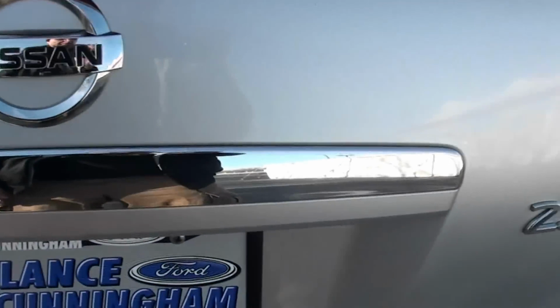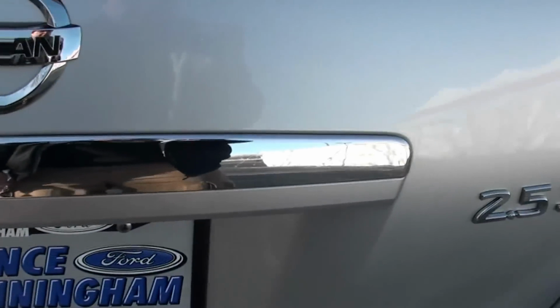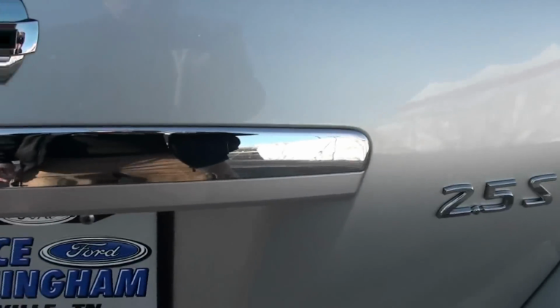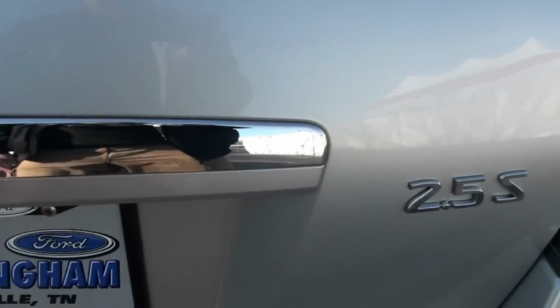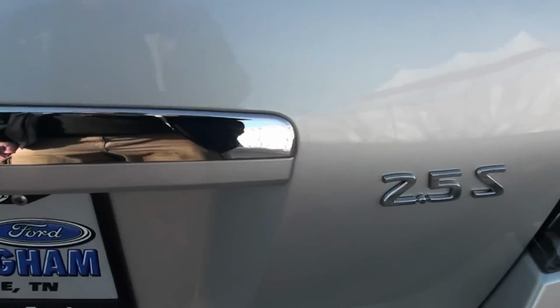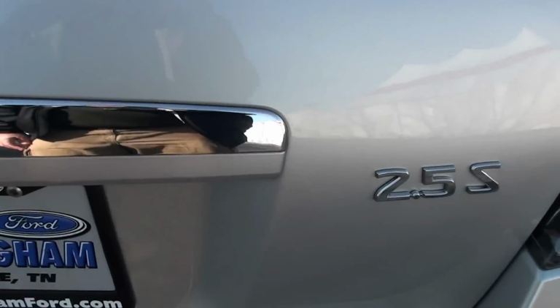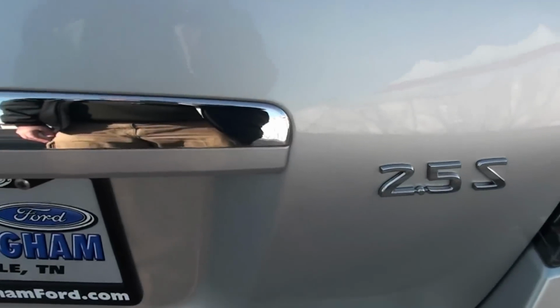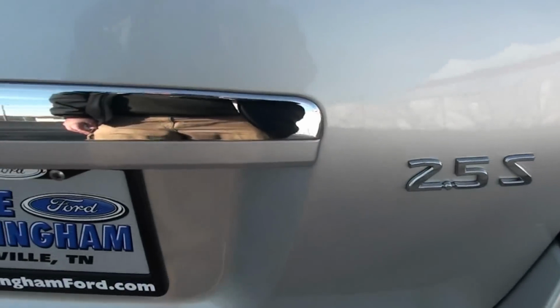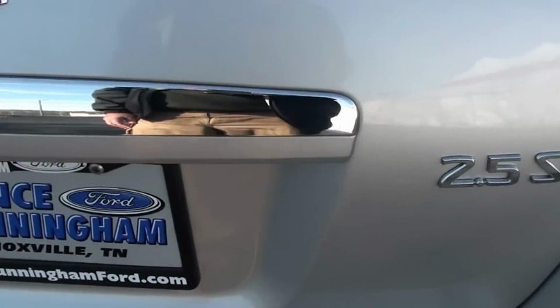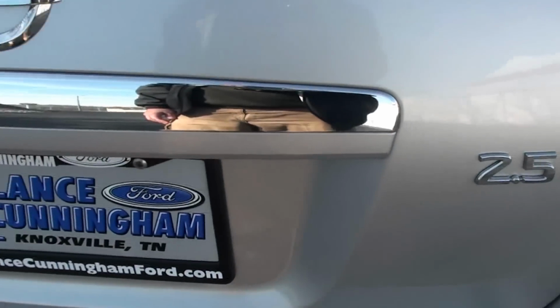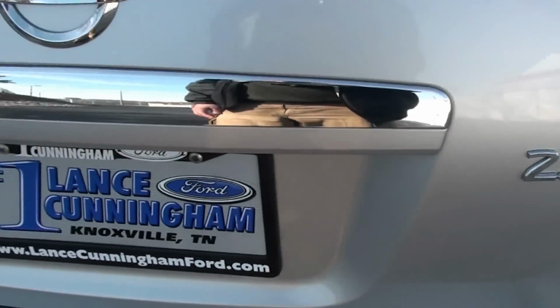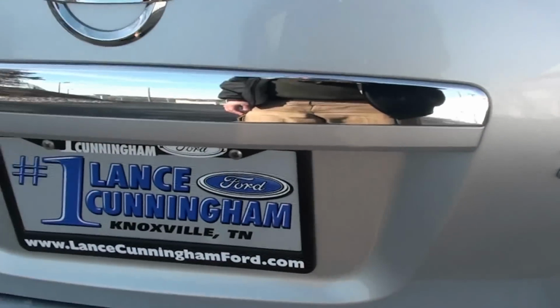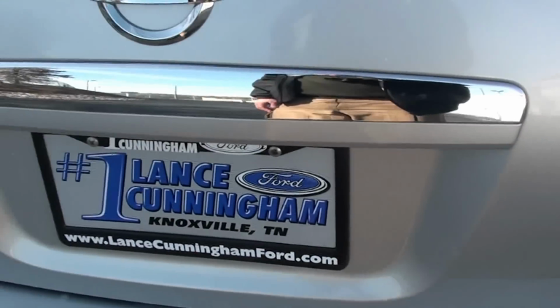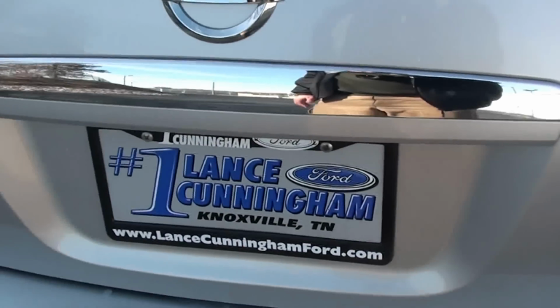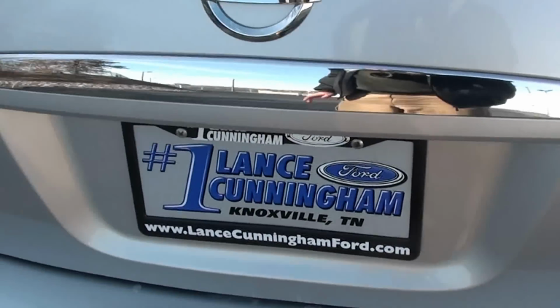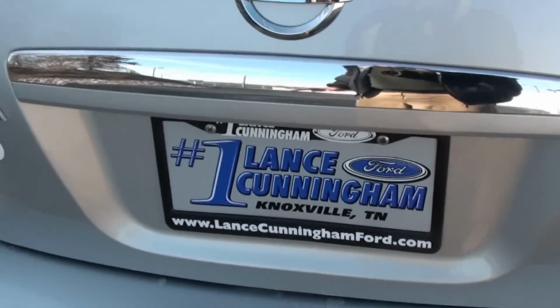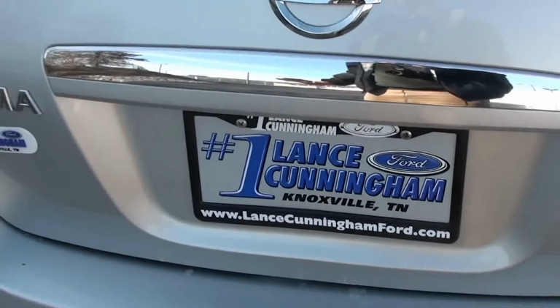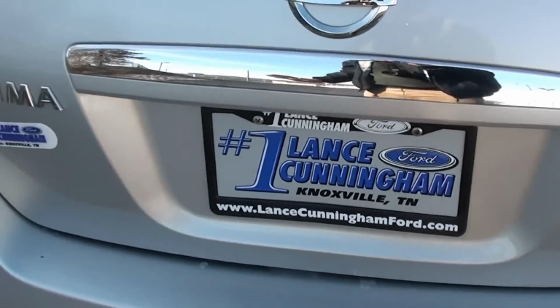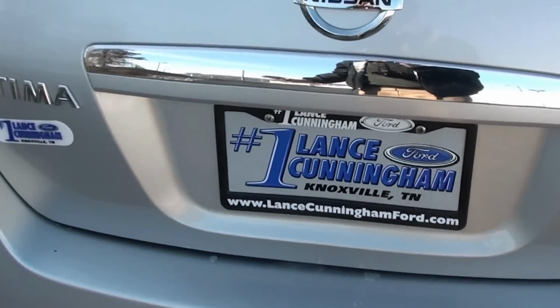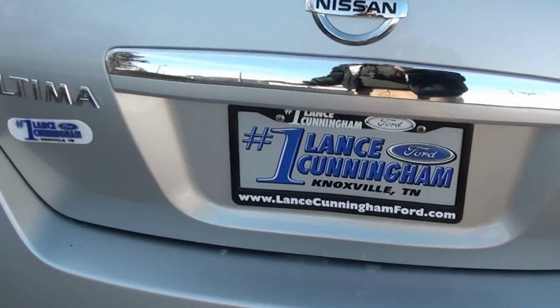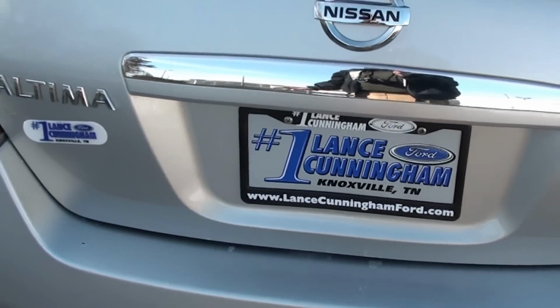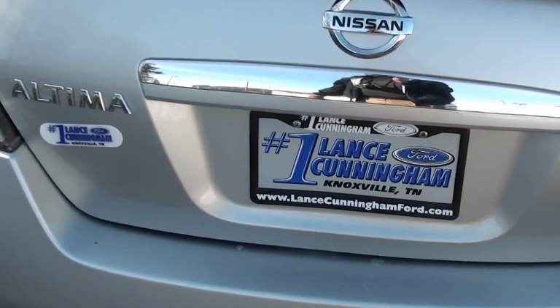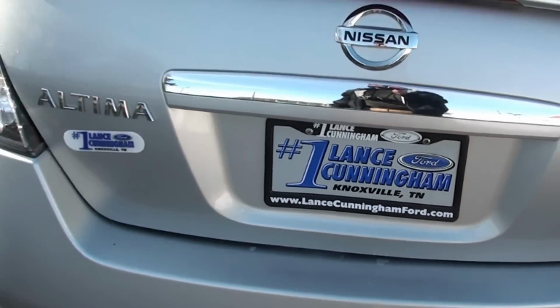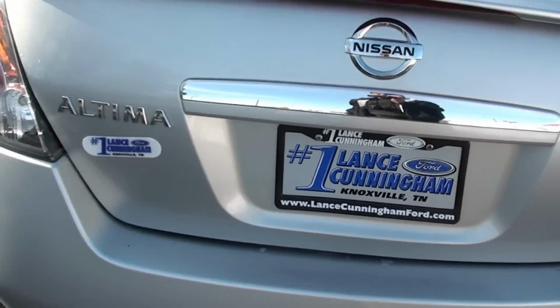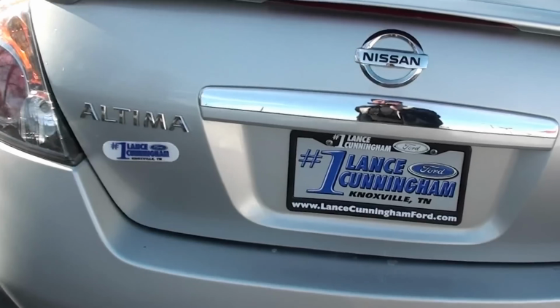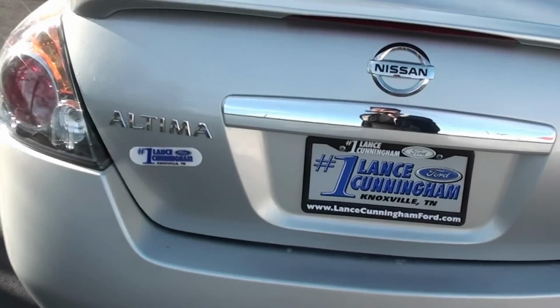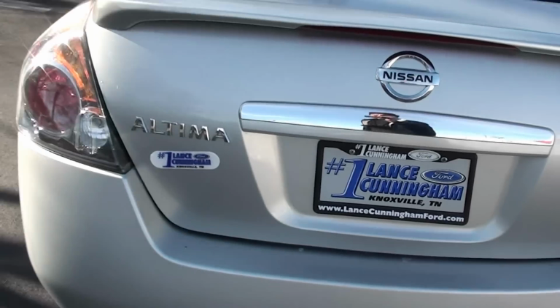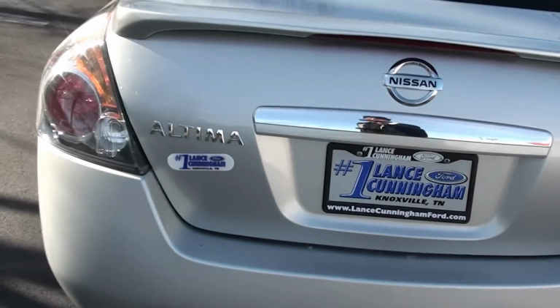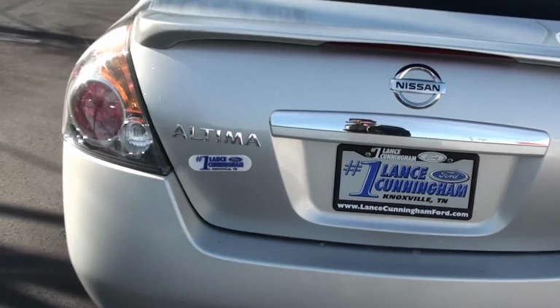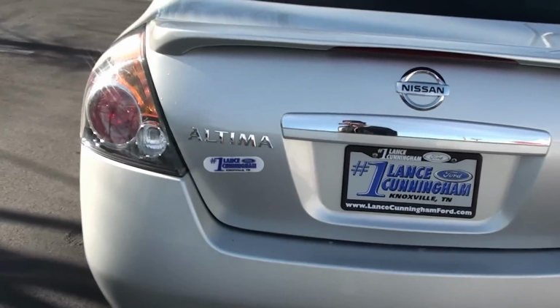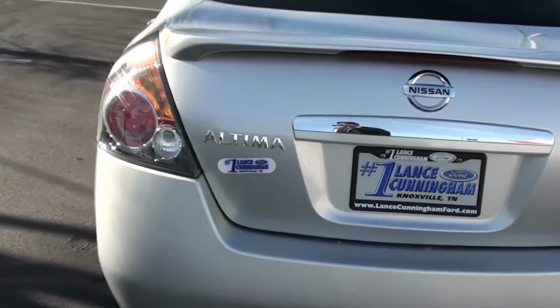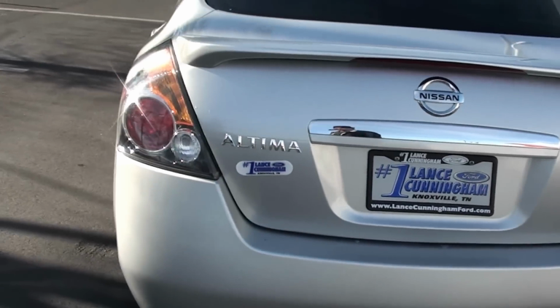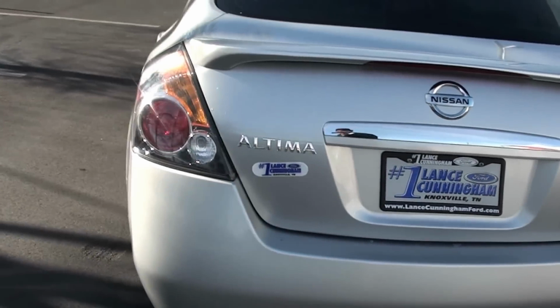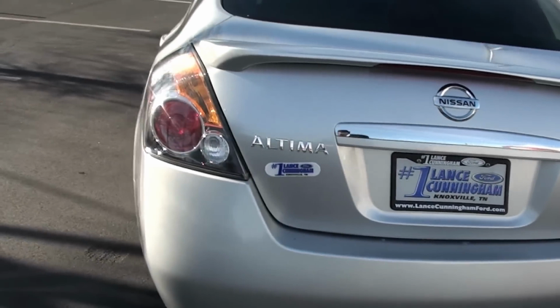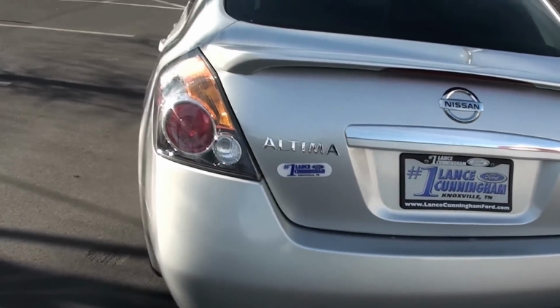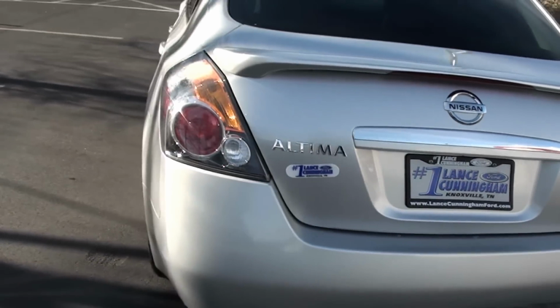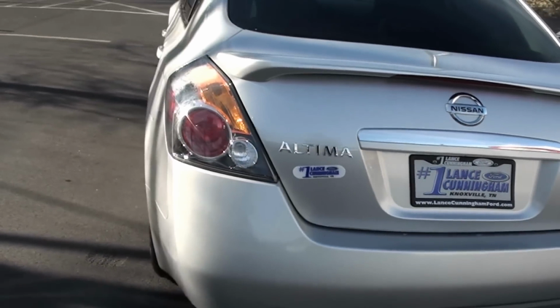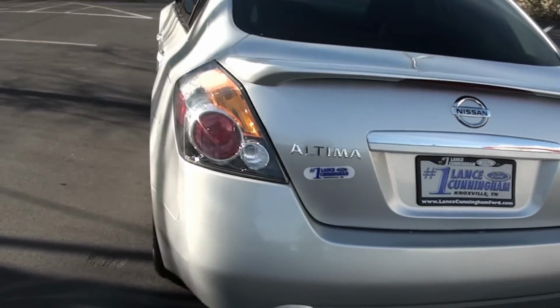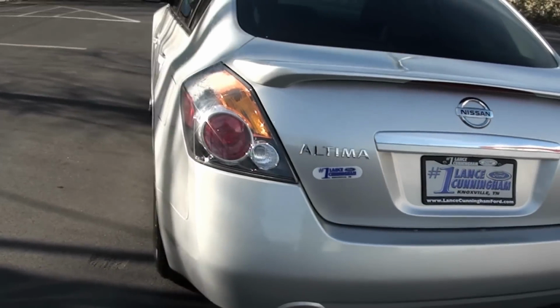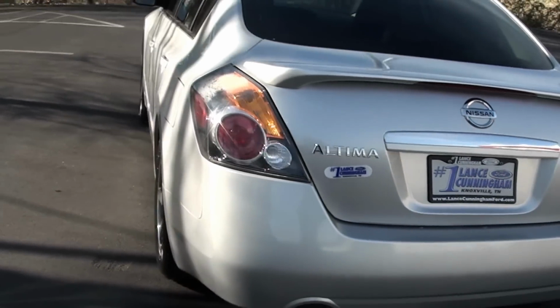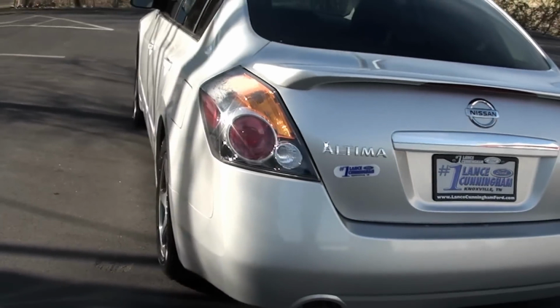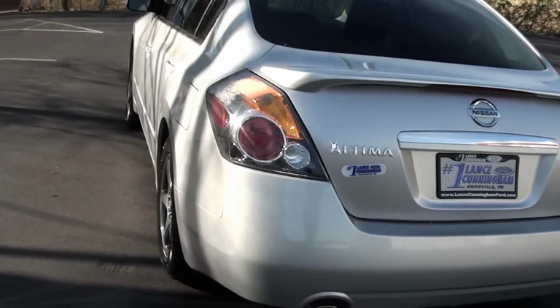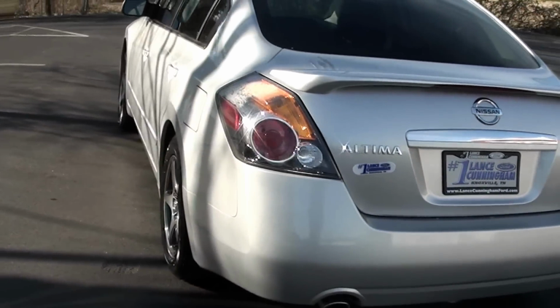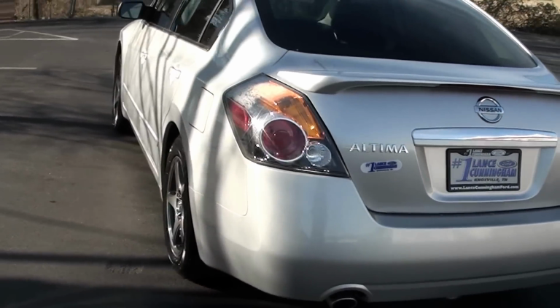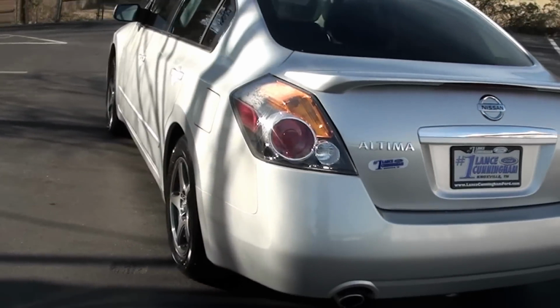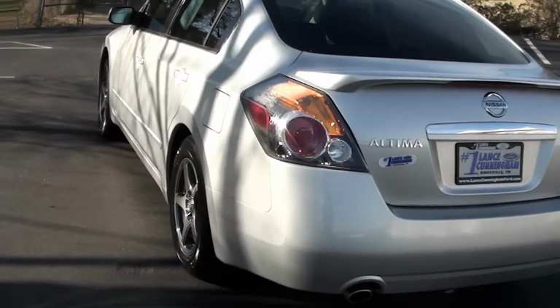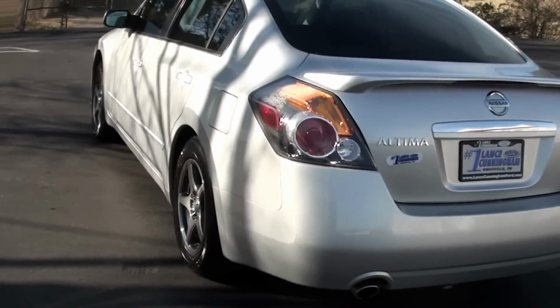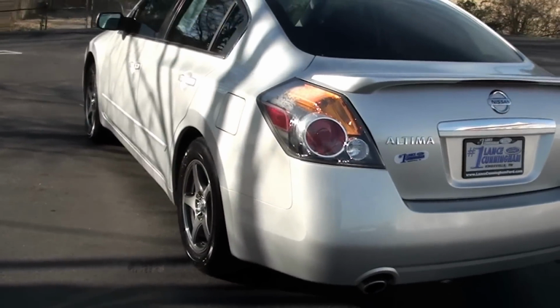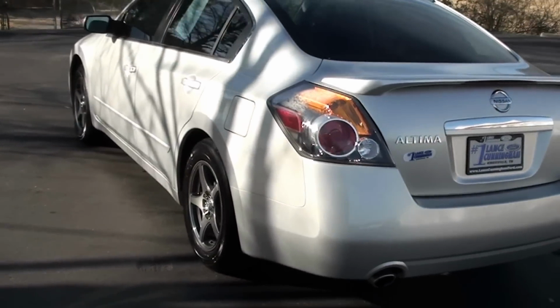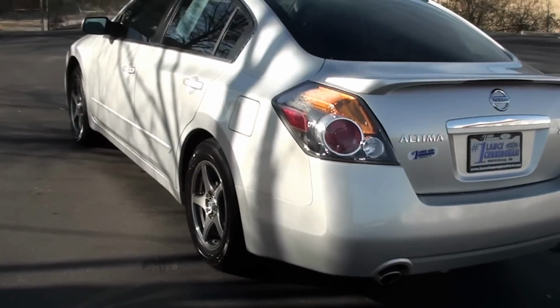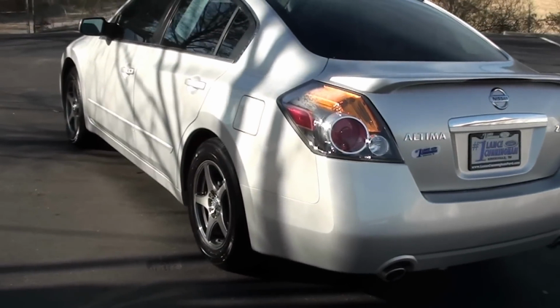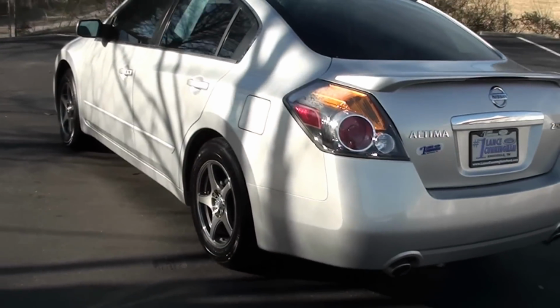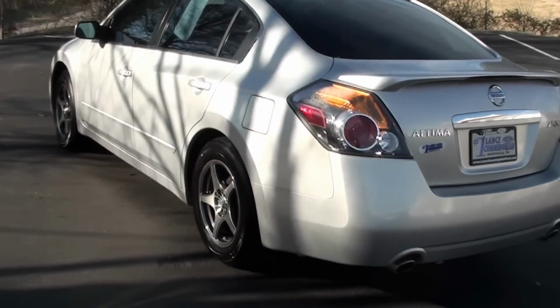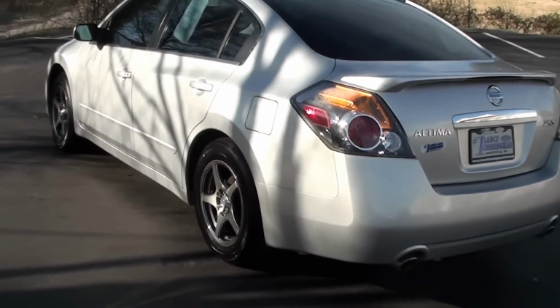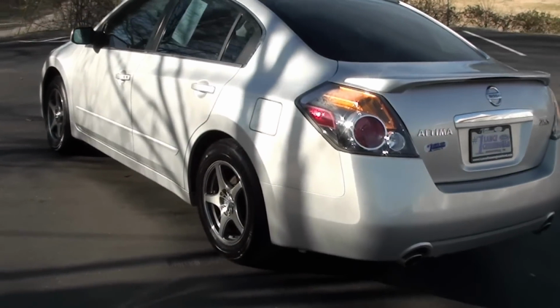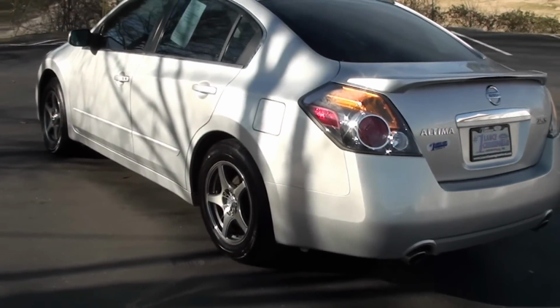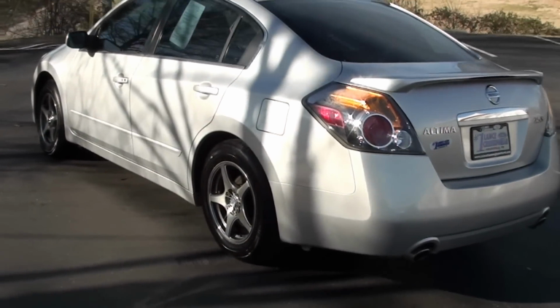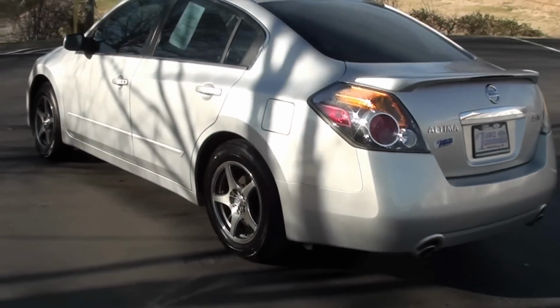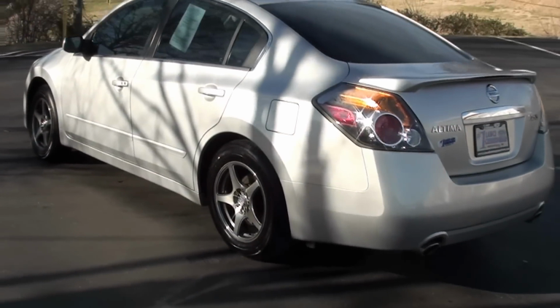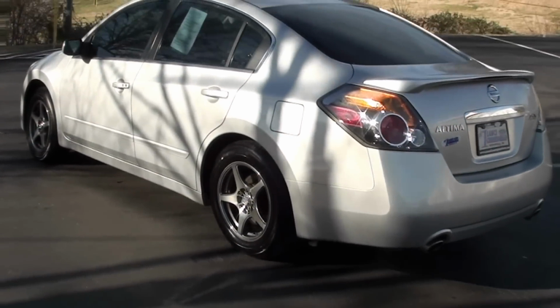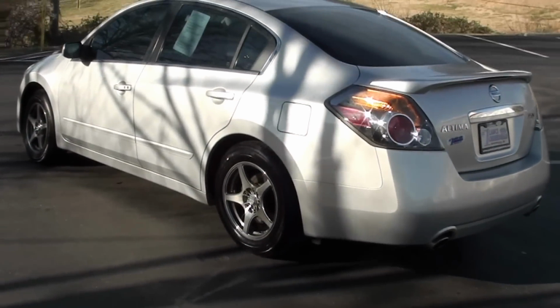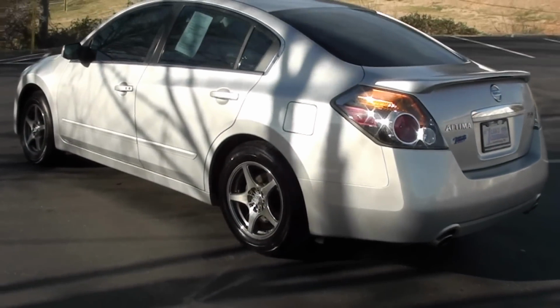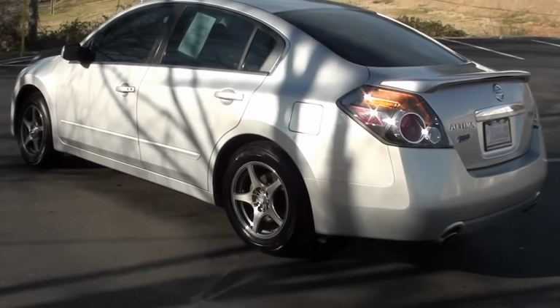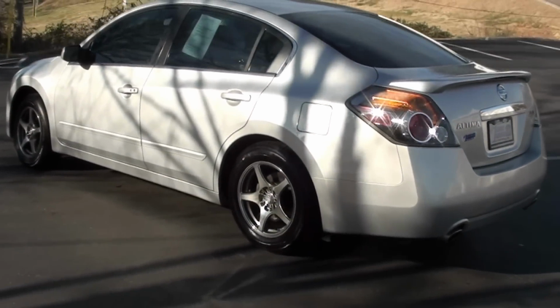It's a 2.5 S, 2007 Nissan Altima. Let me walk around the whole vehicle — takes a moment to do a lap.